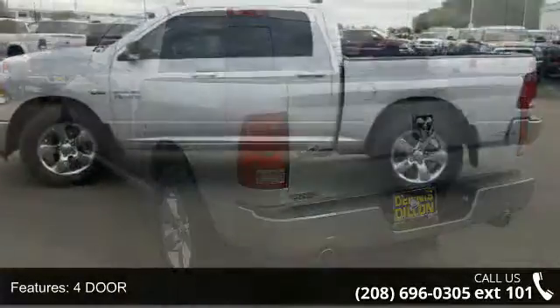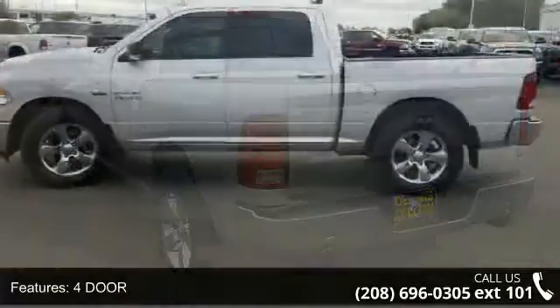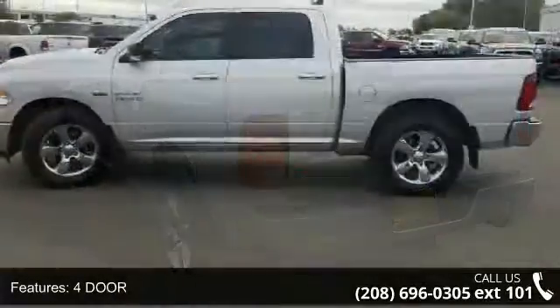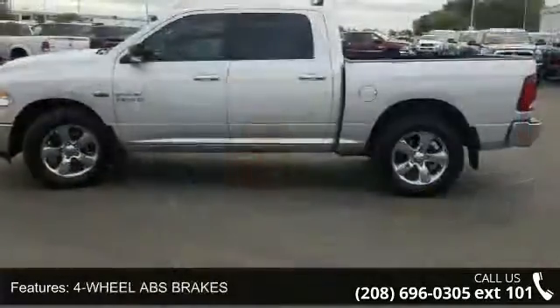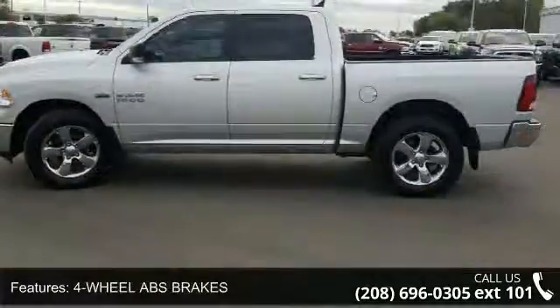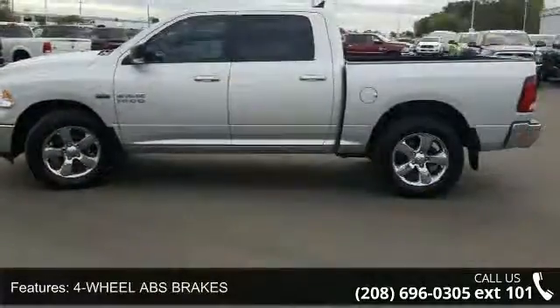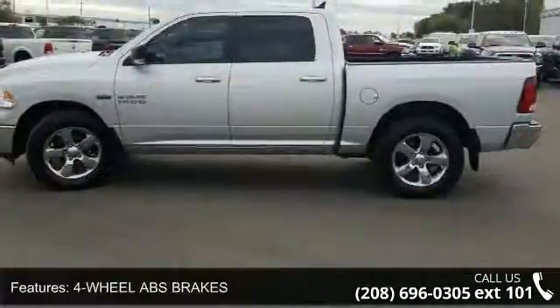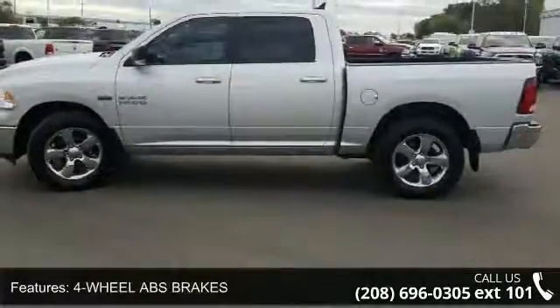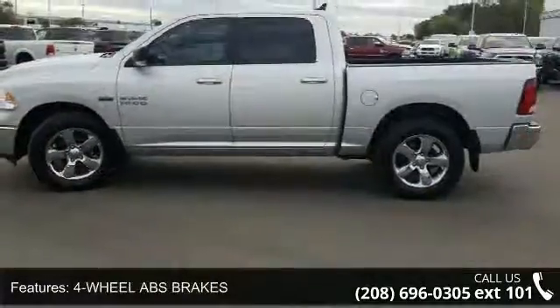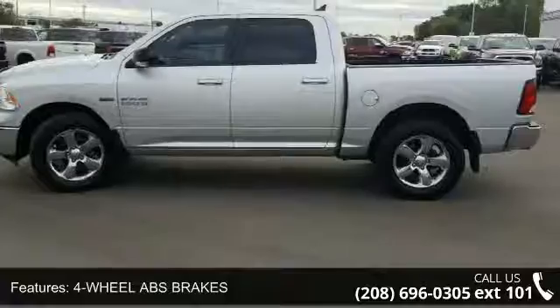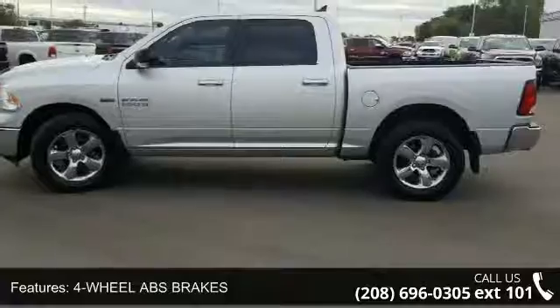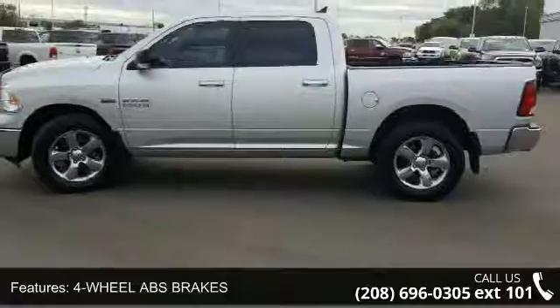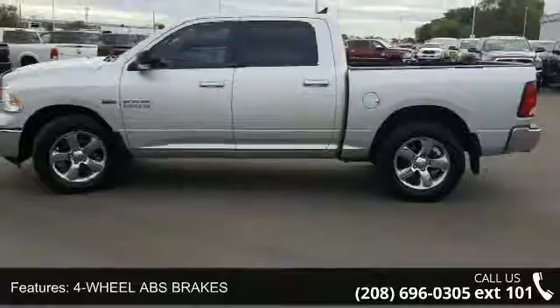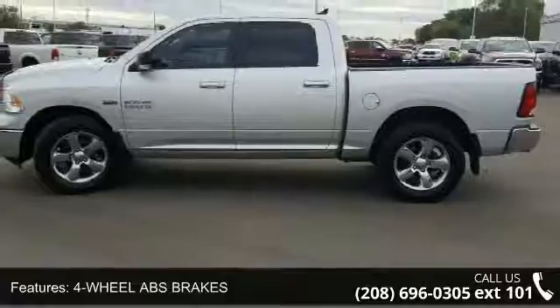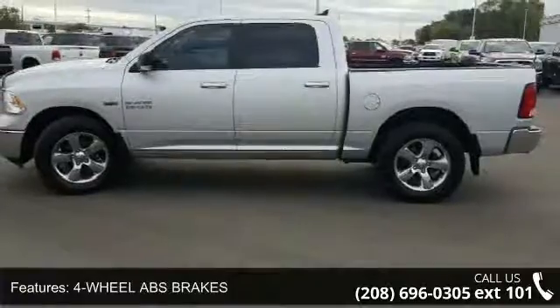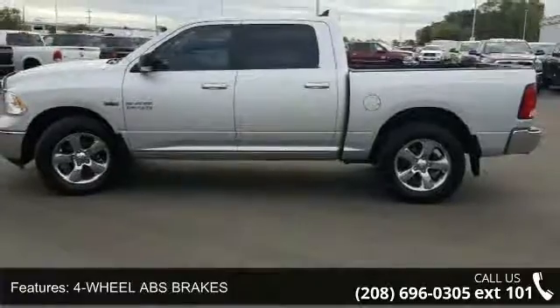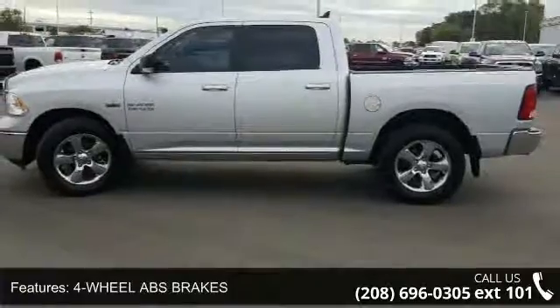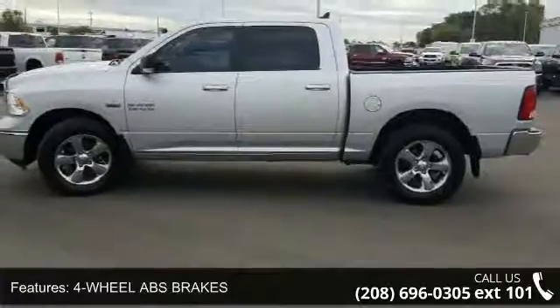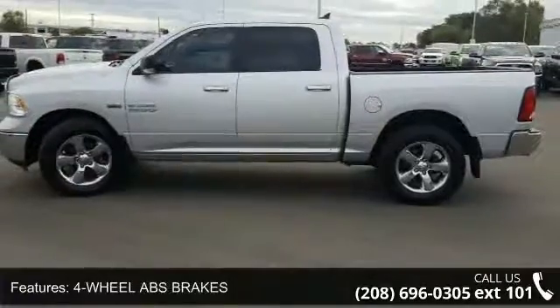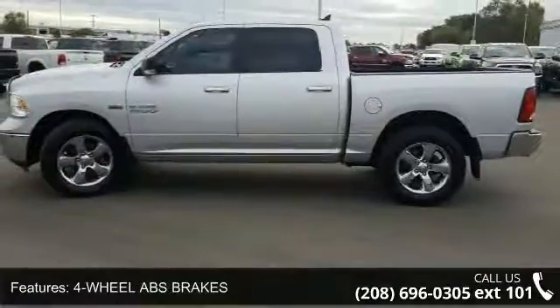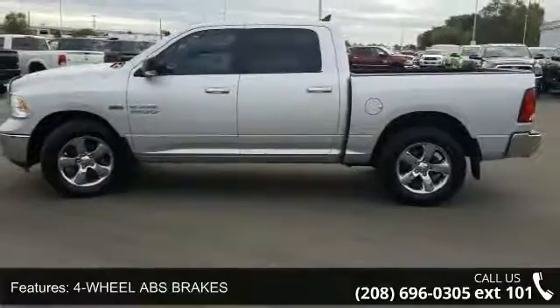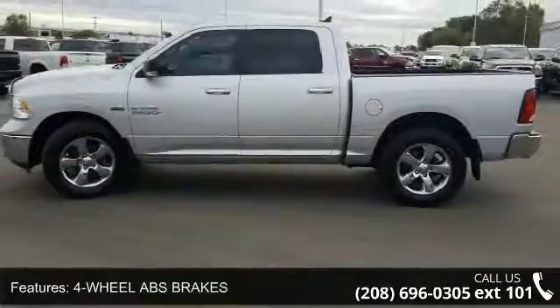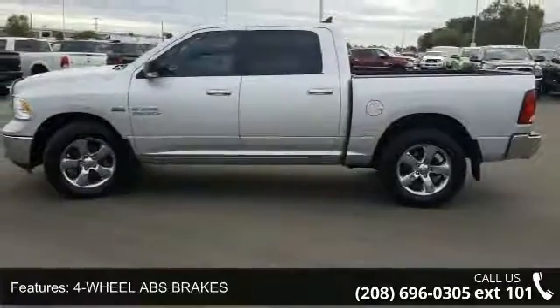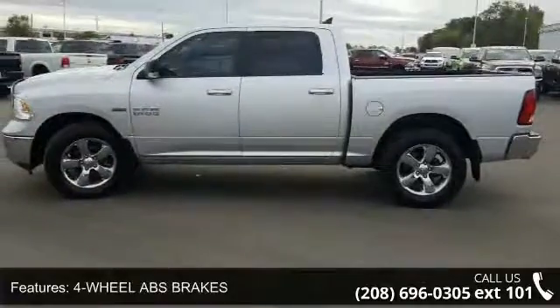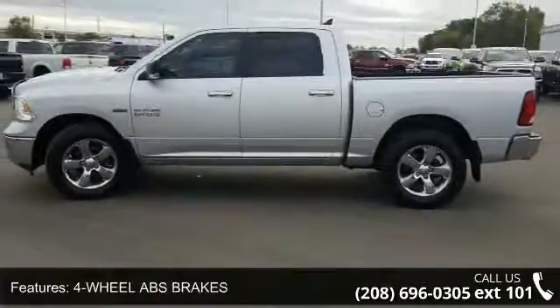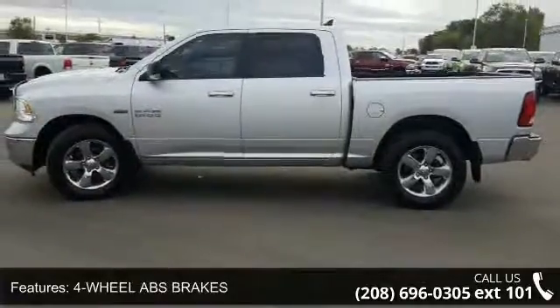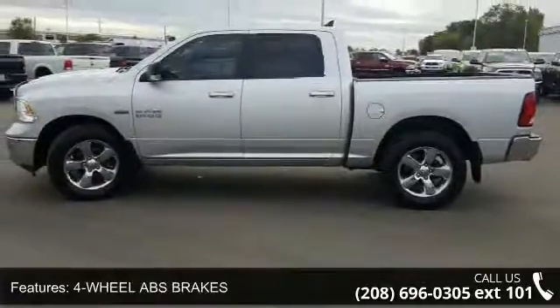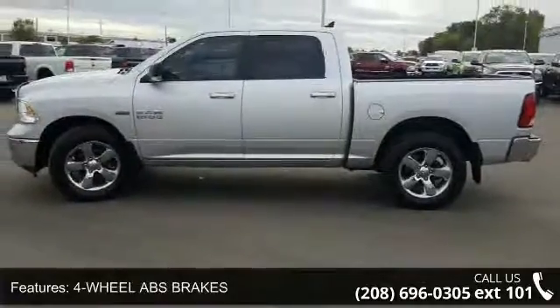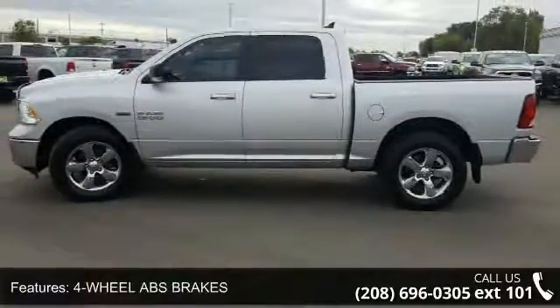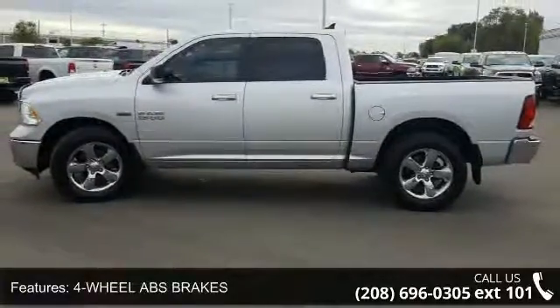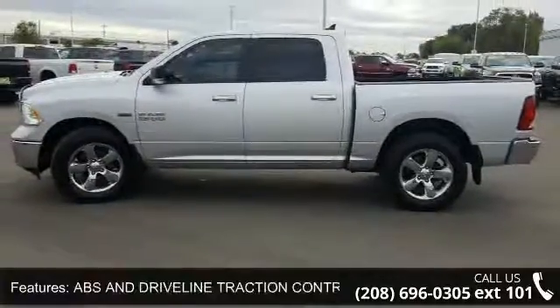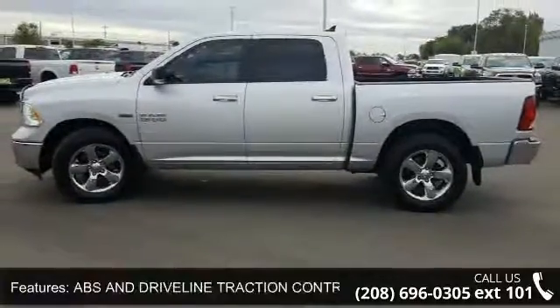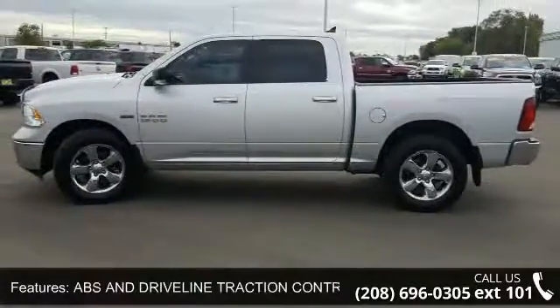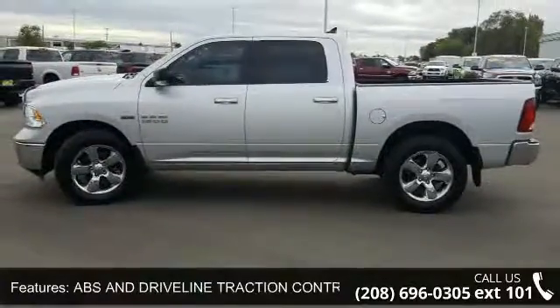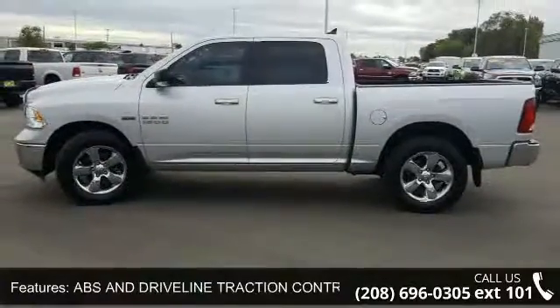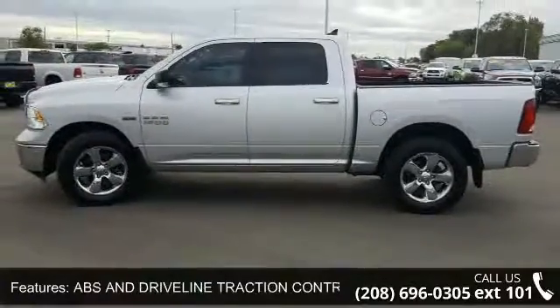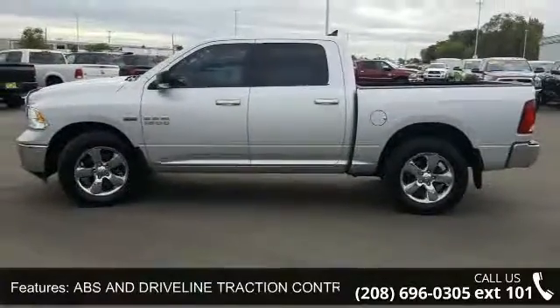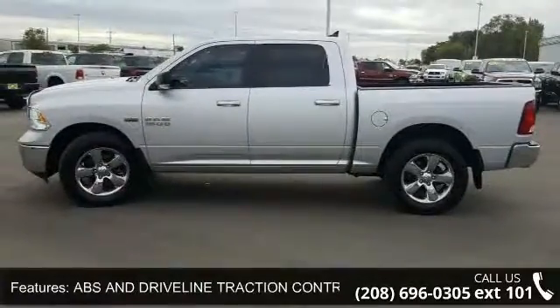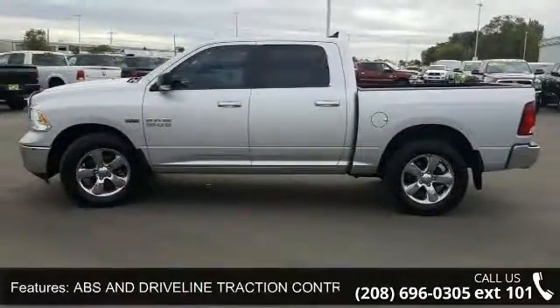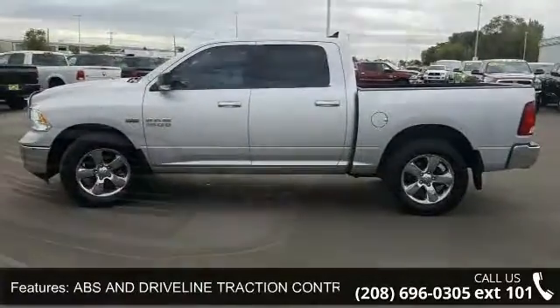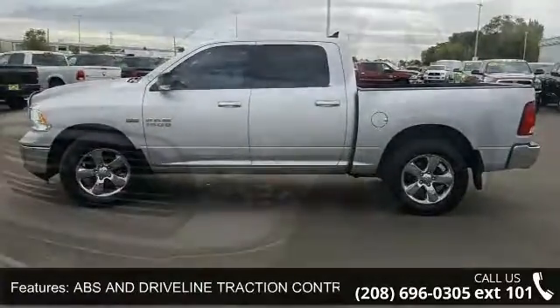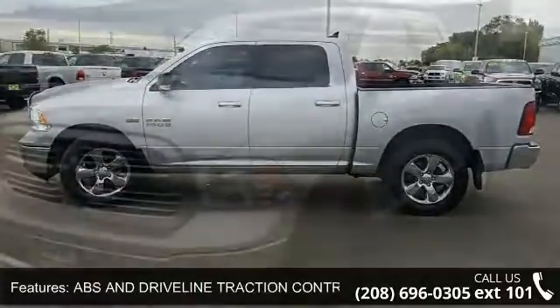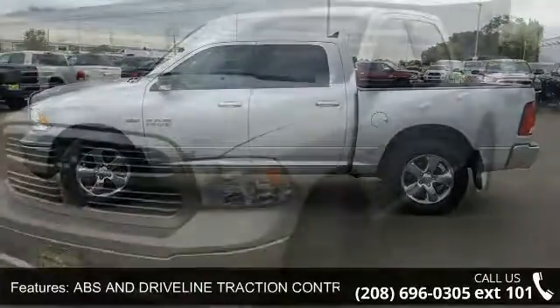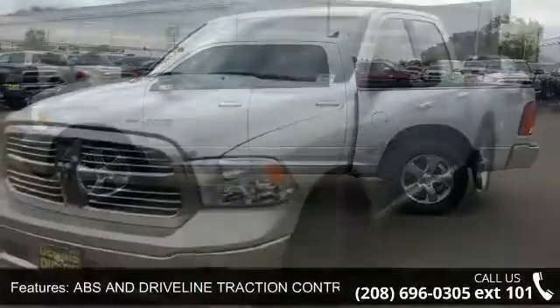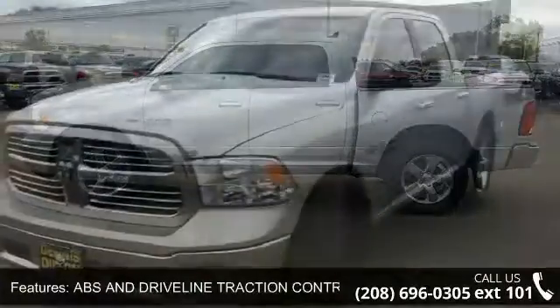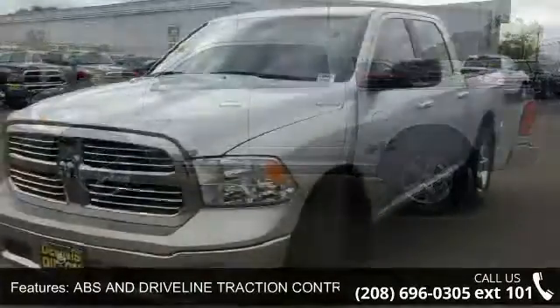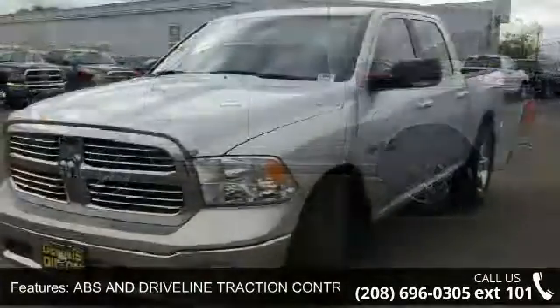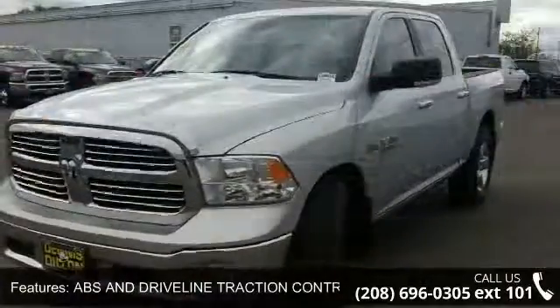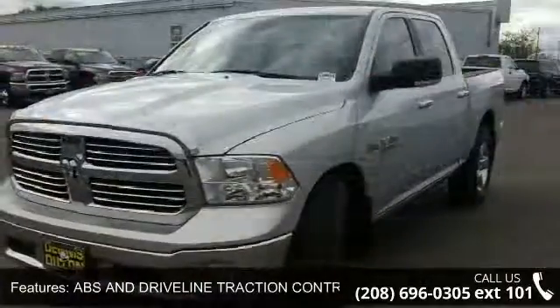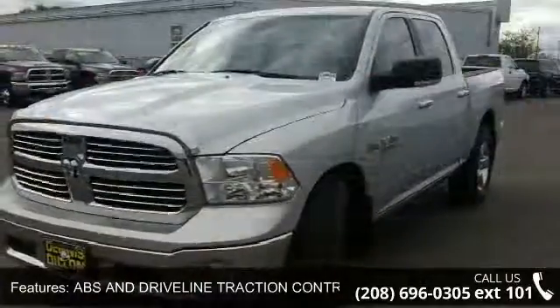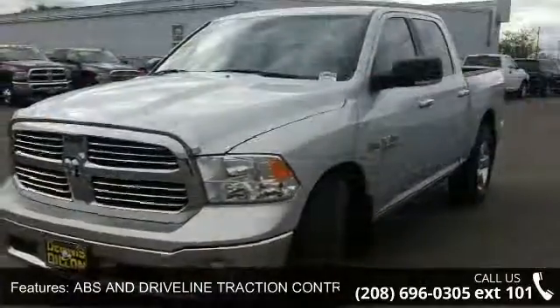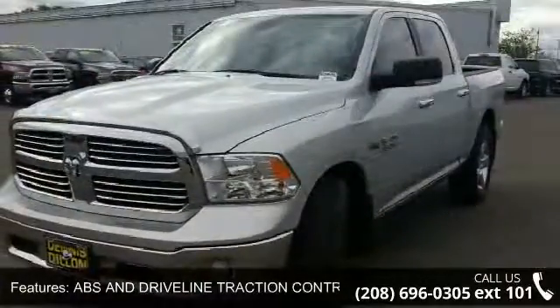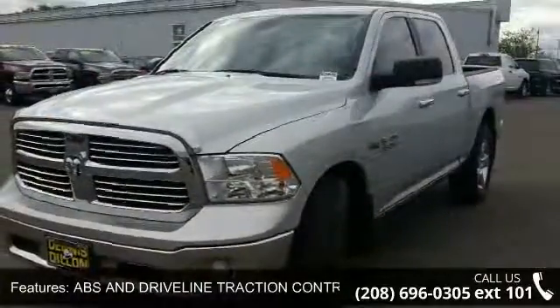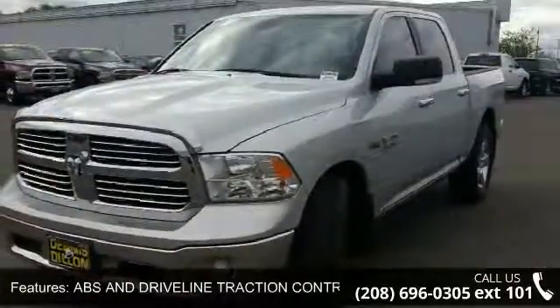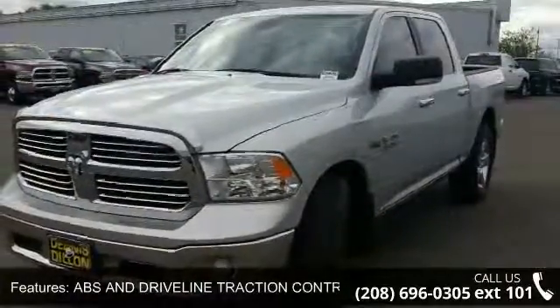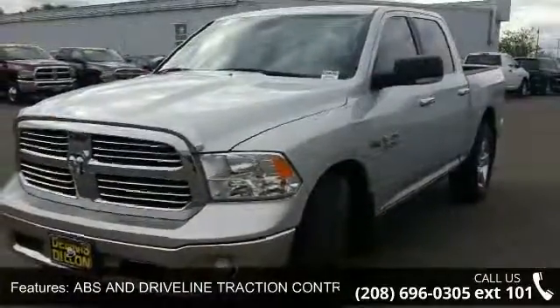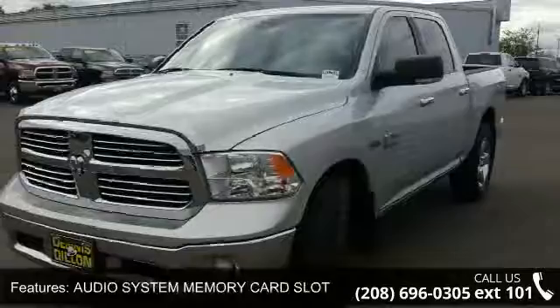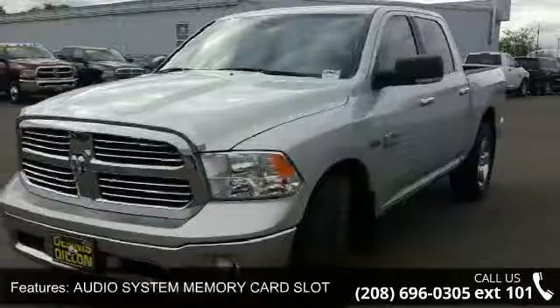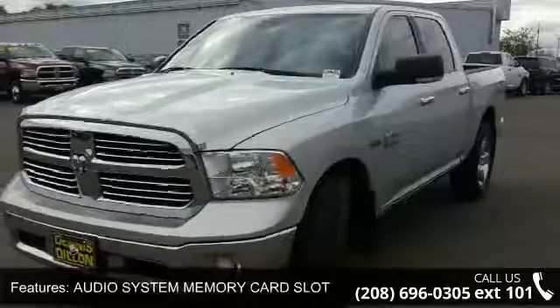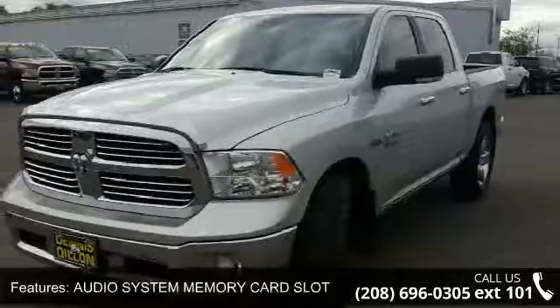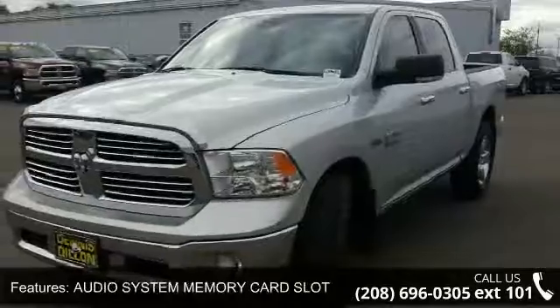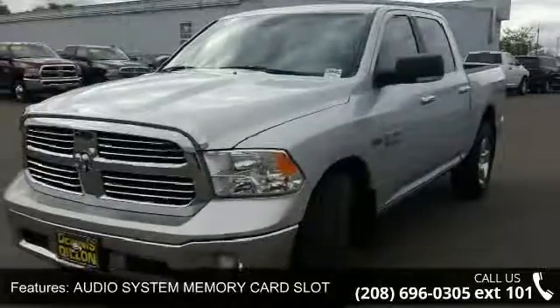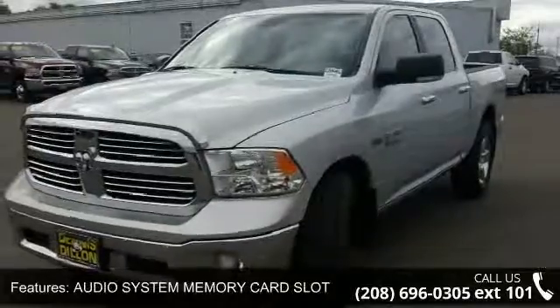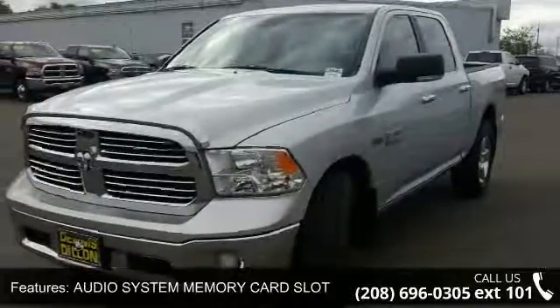Braking assist and child safety locks. Let us put you in the driver's seat today. Call or click to schedule a test drive.